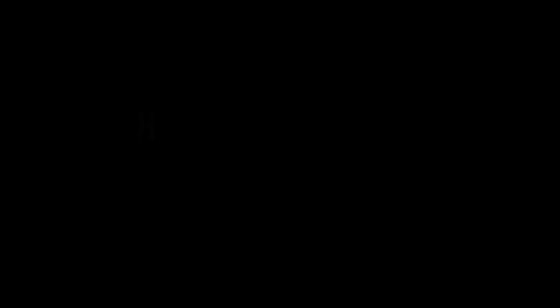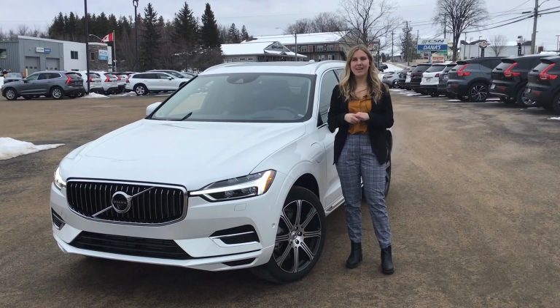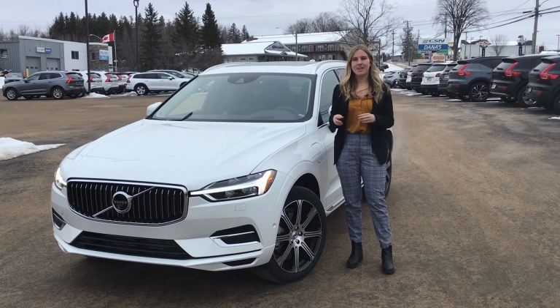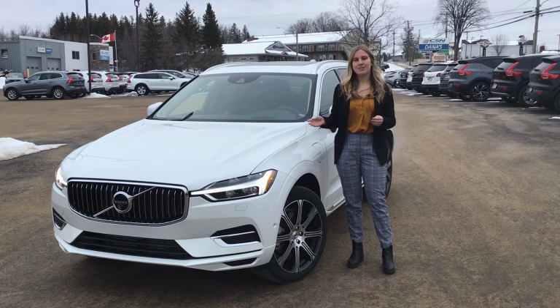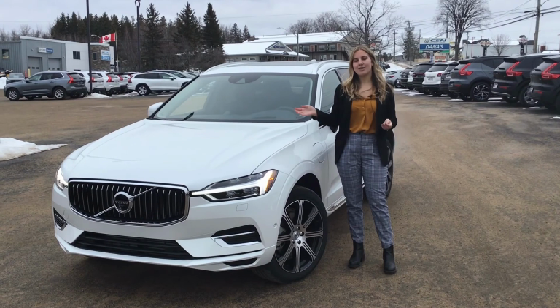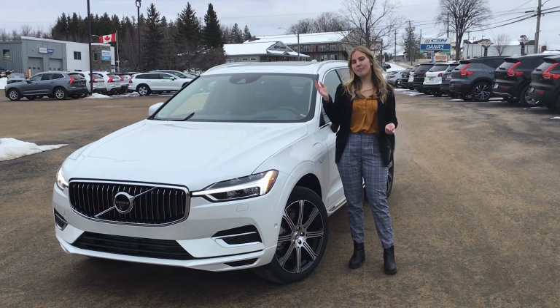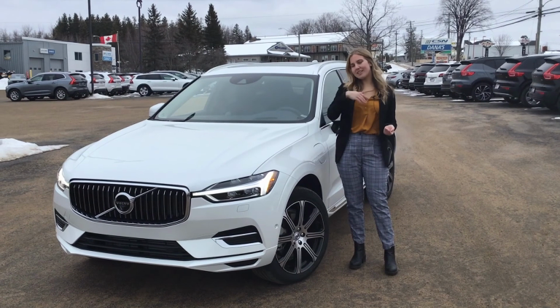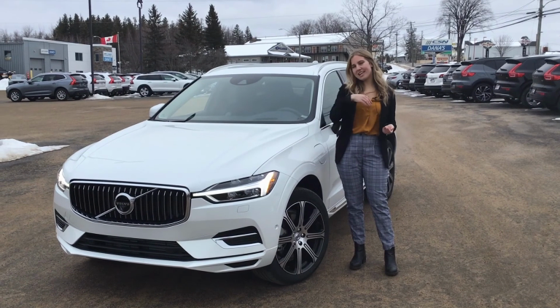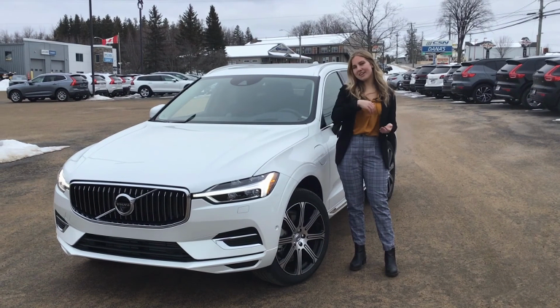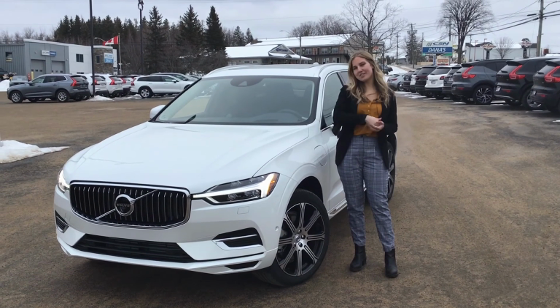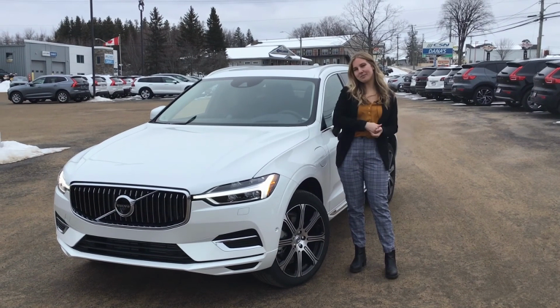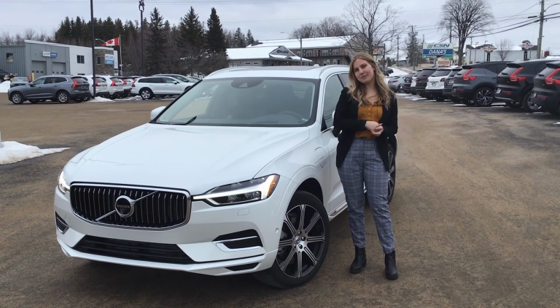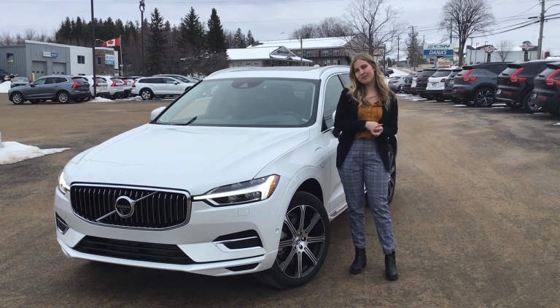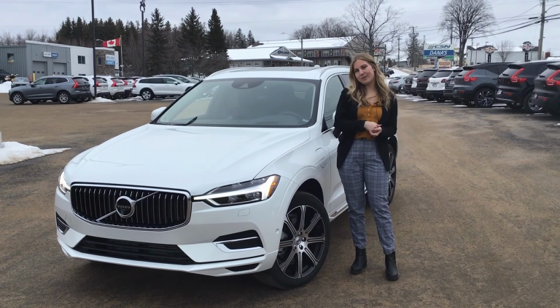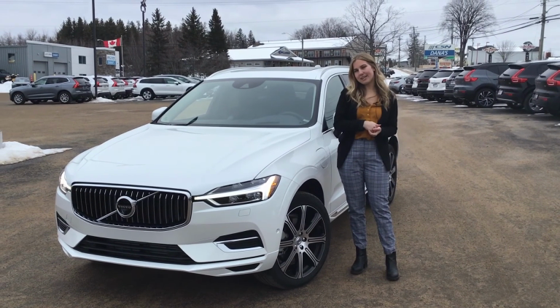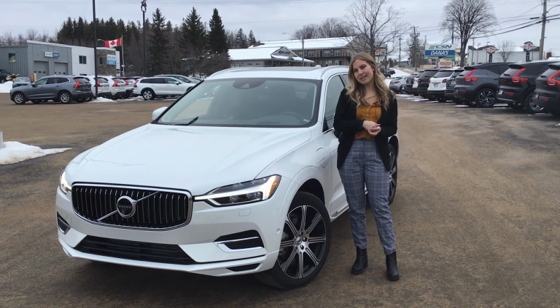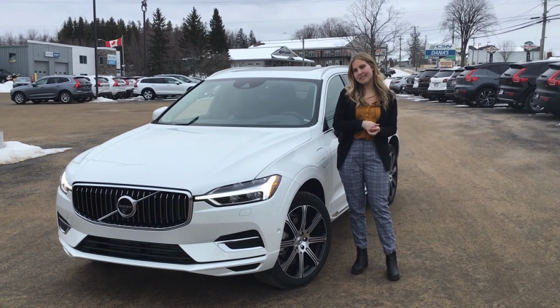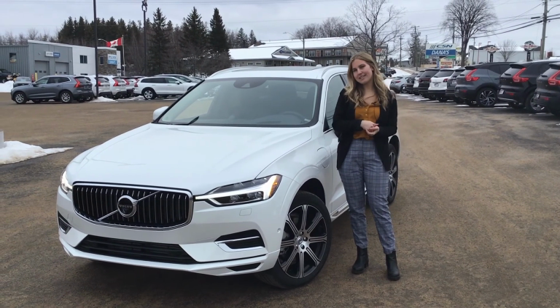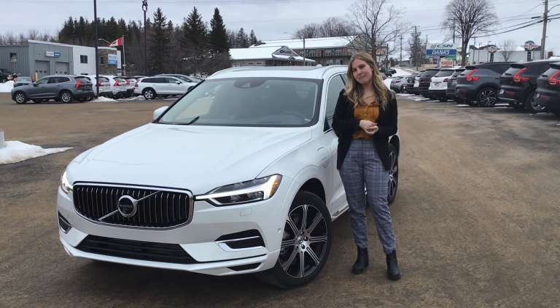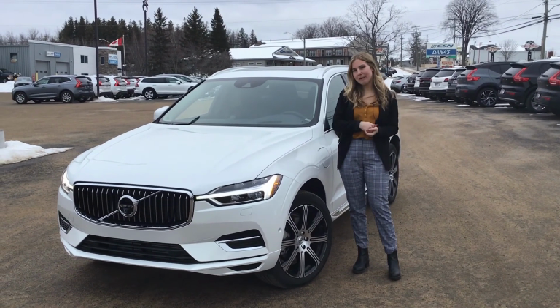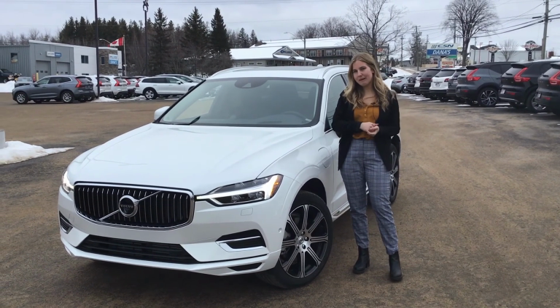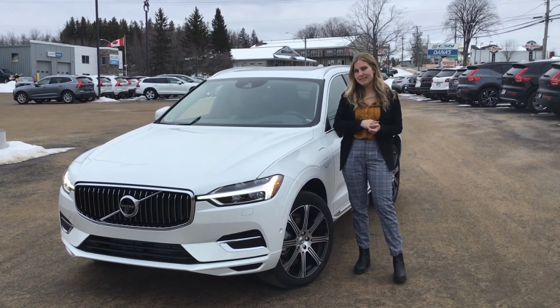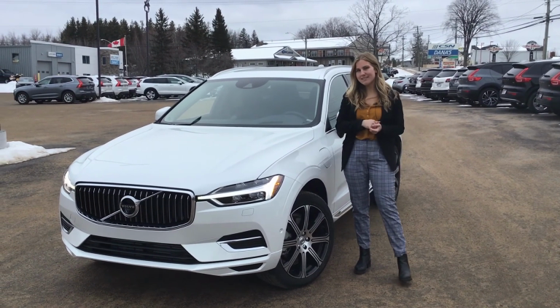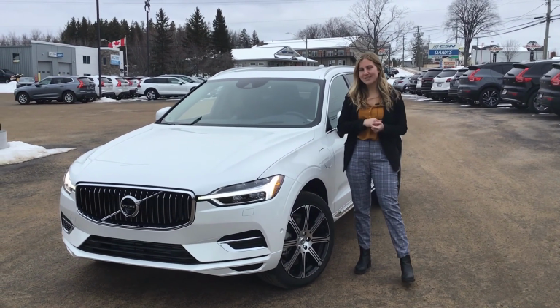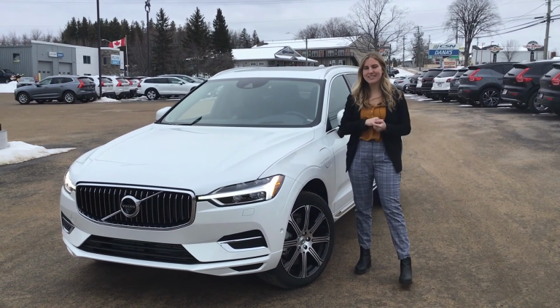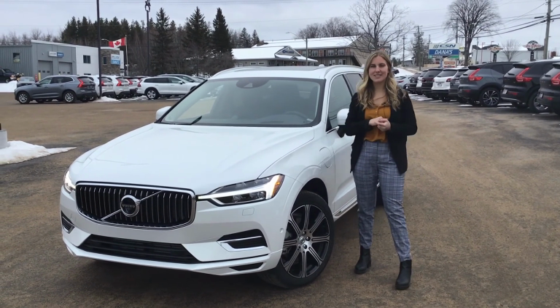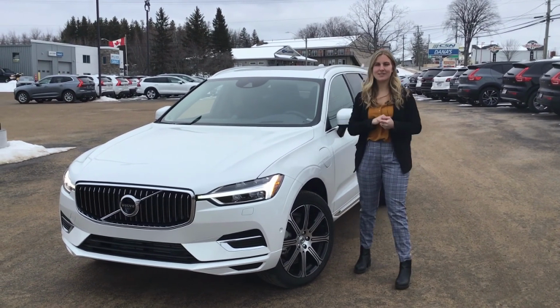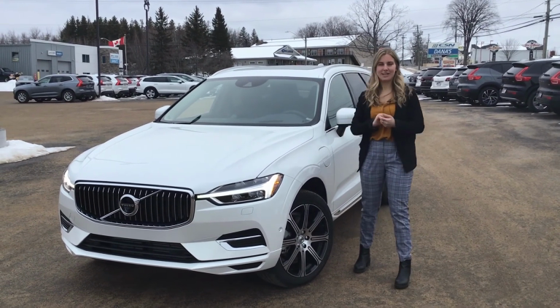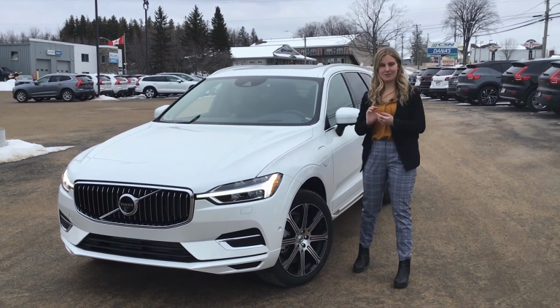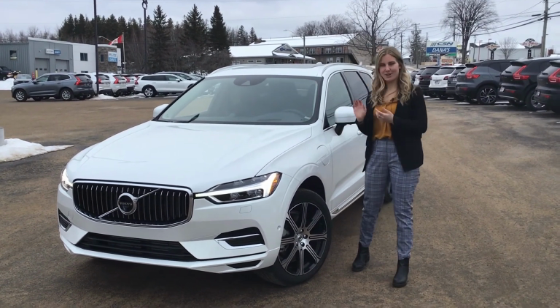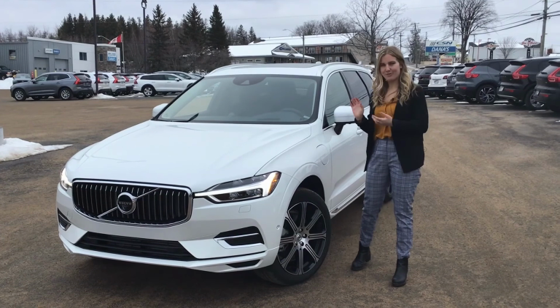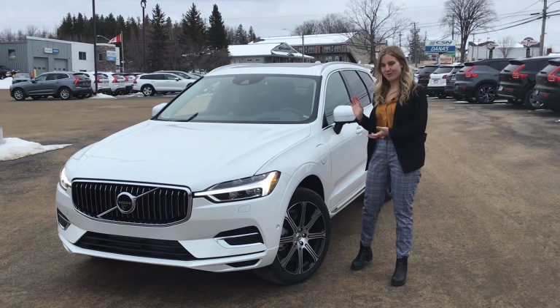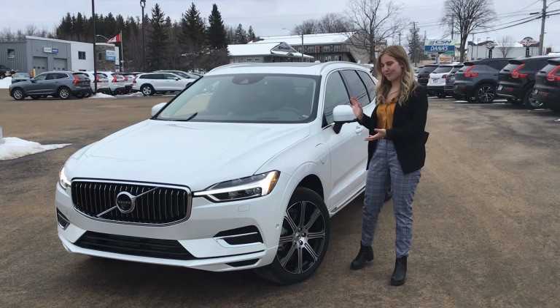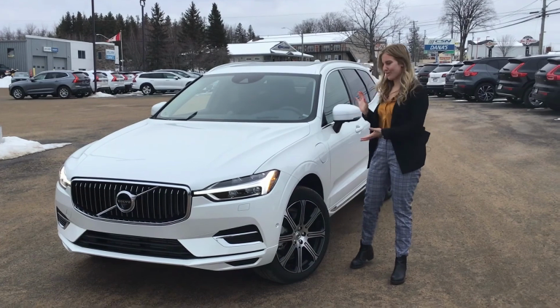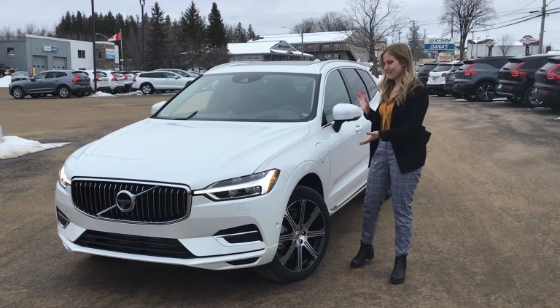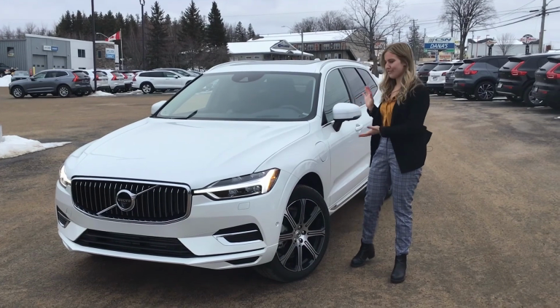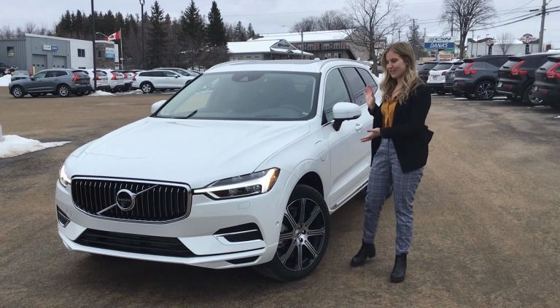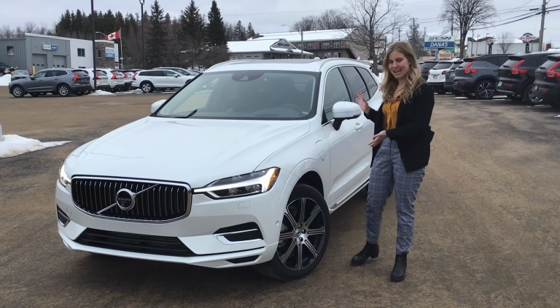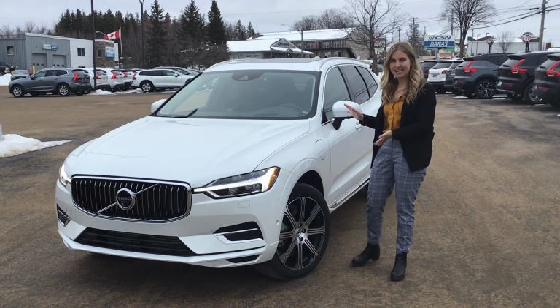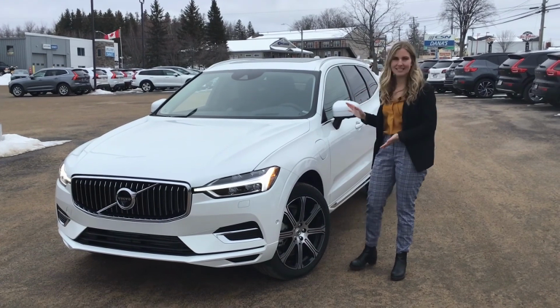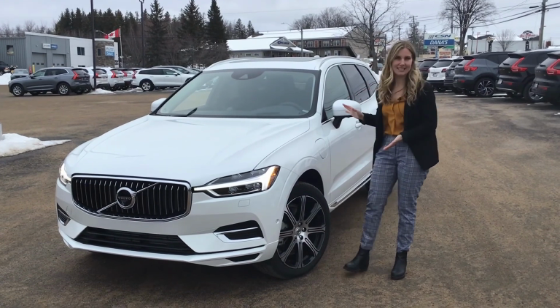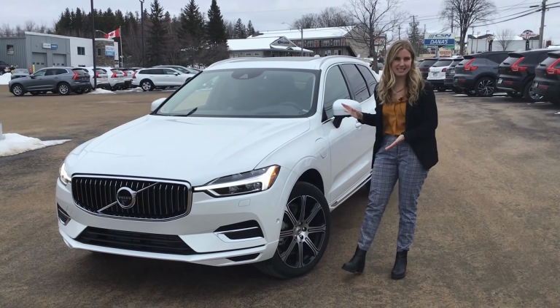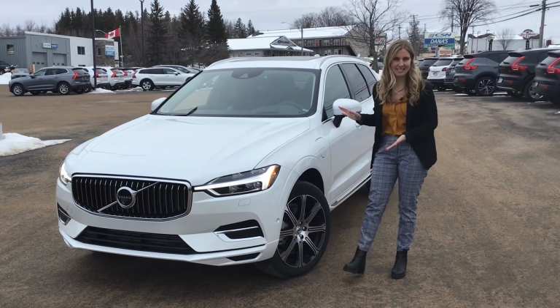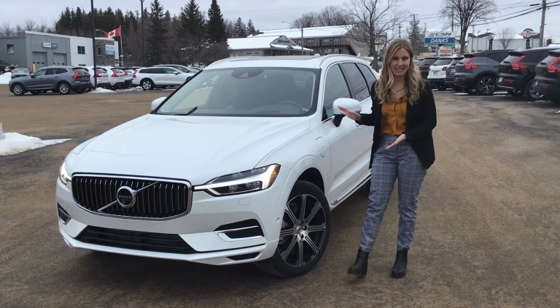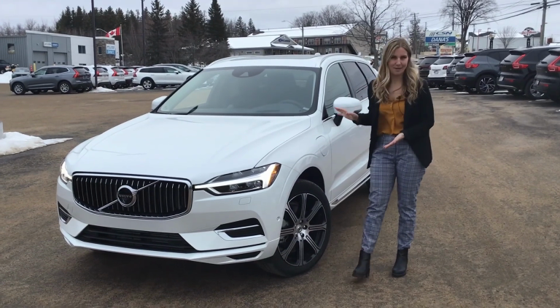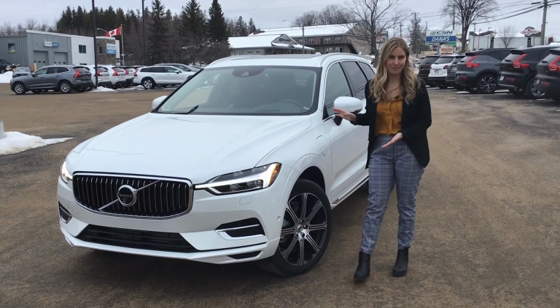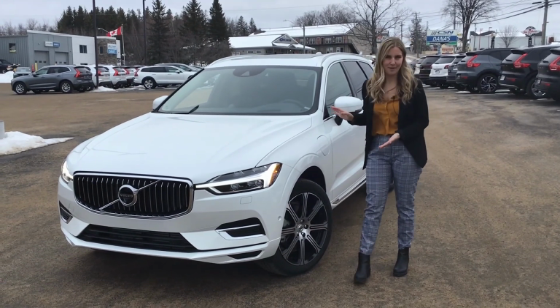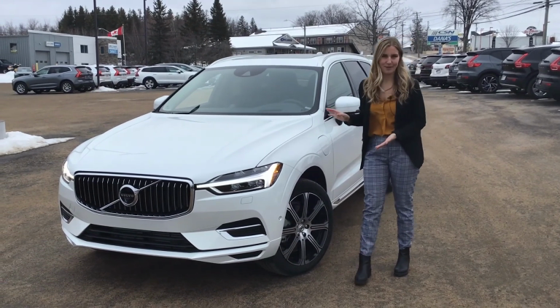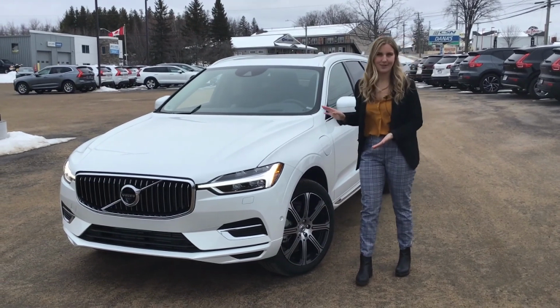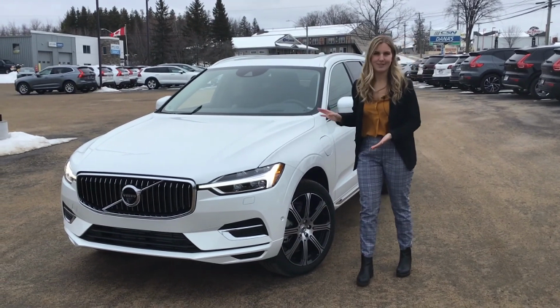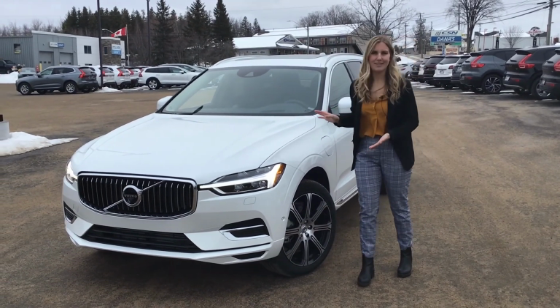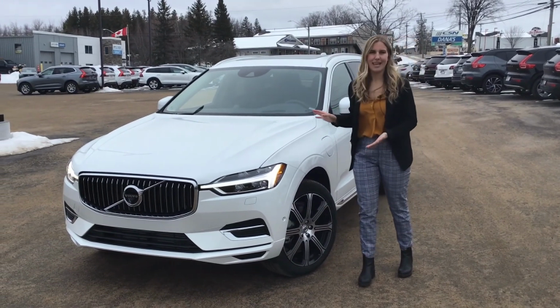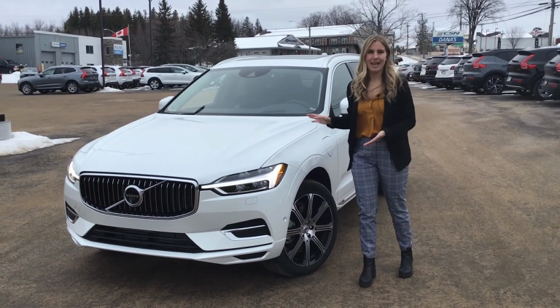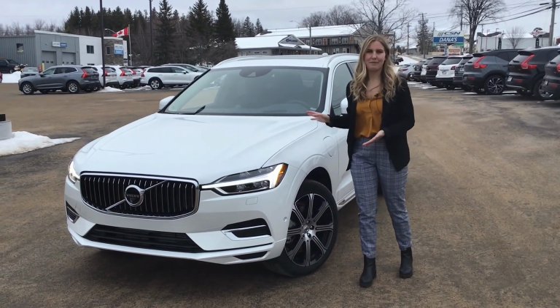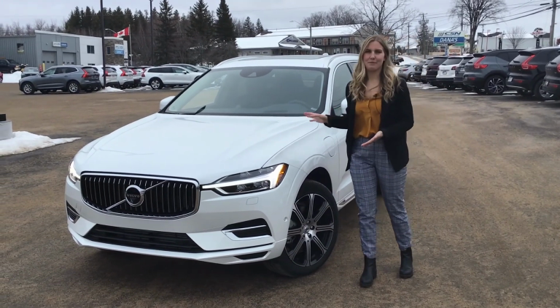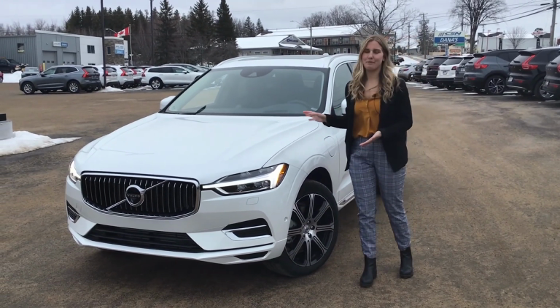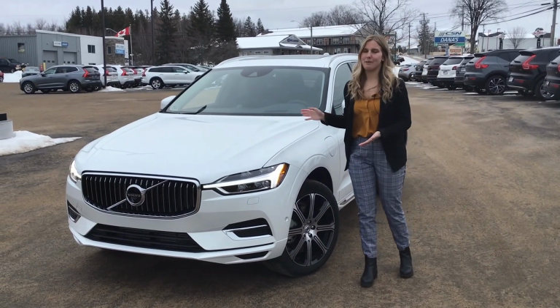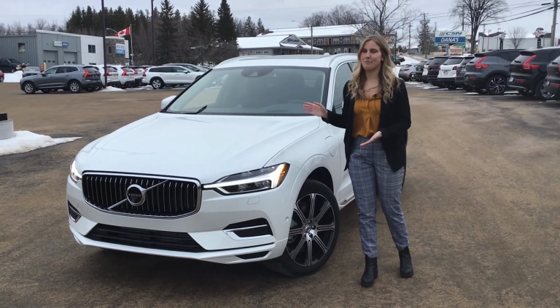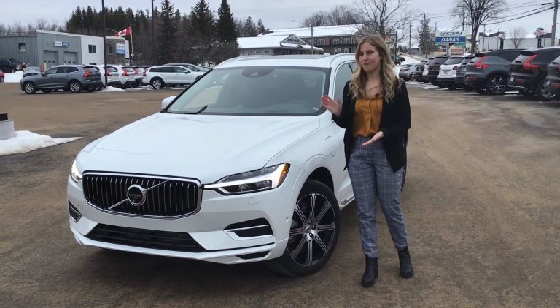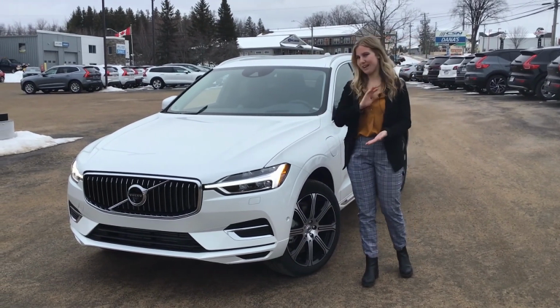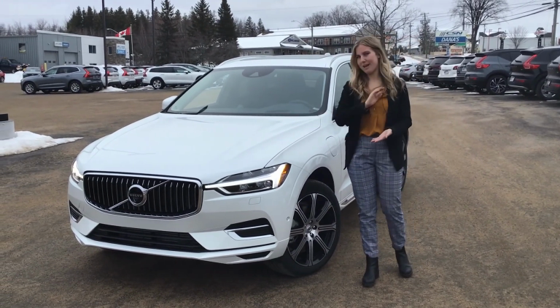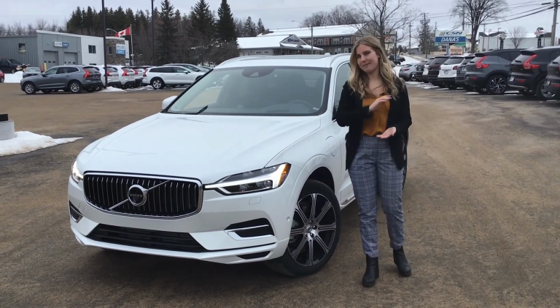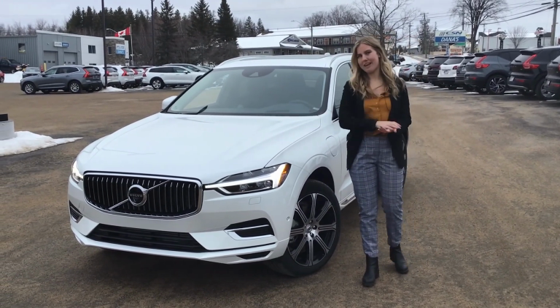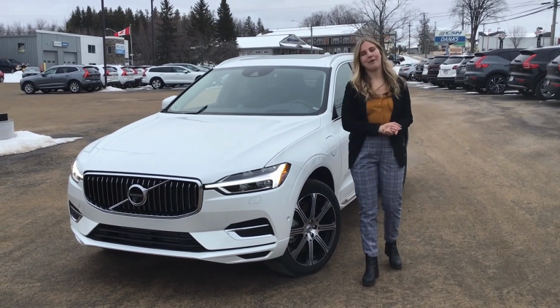So come on down to 349 St. Mary's Street to test drive one of these fantastic T8 models, and we will be more than happy to help.